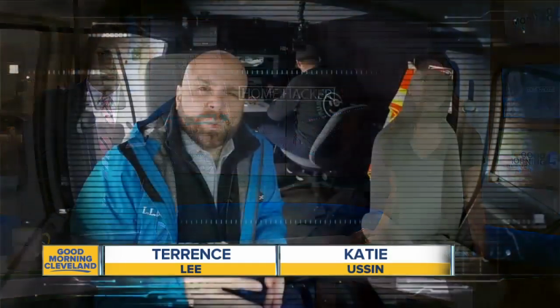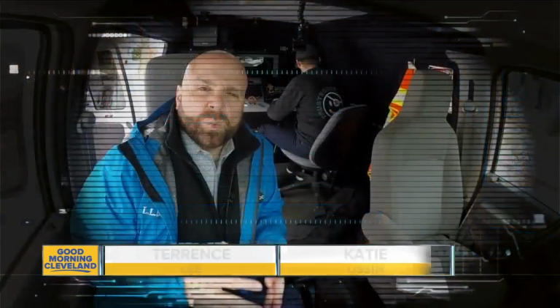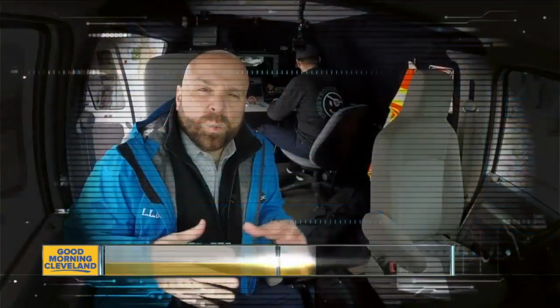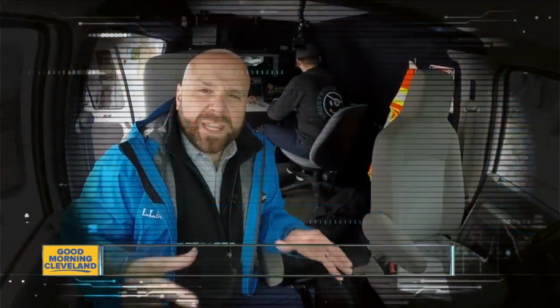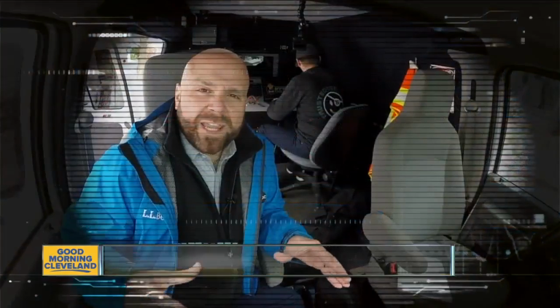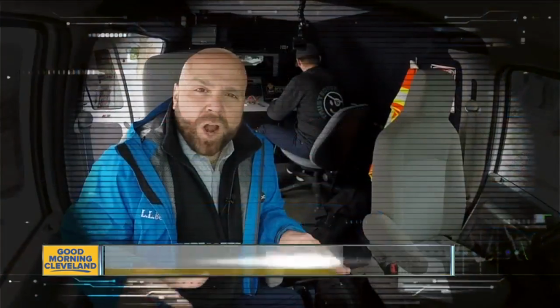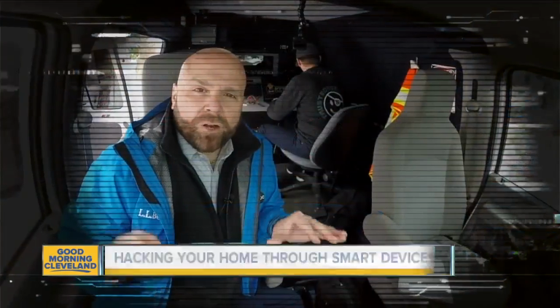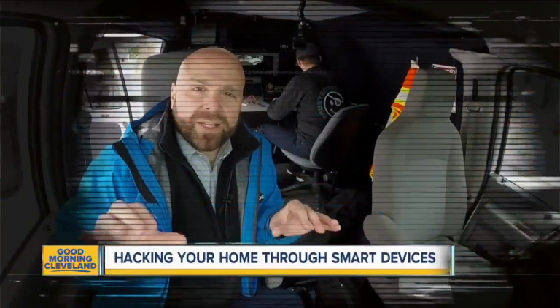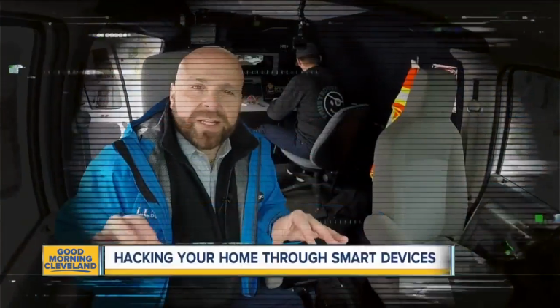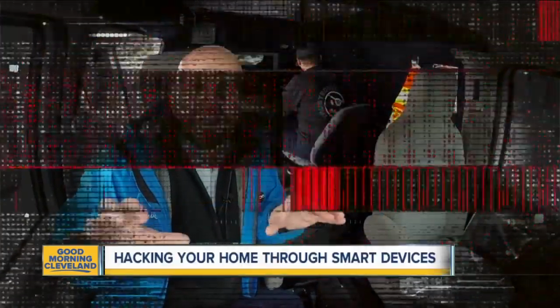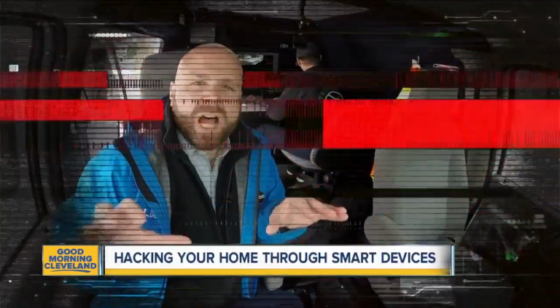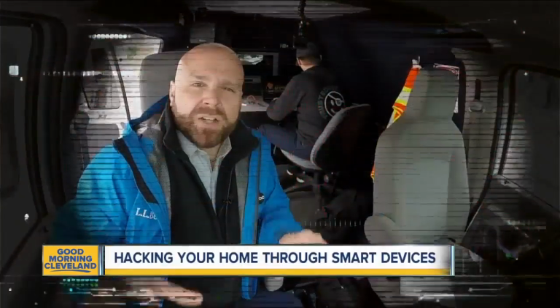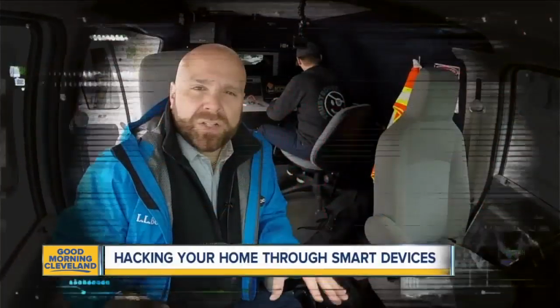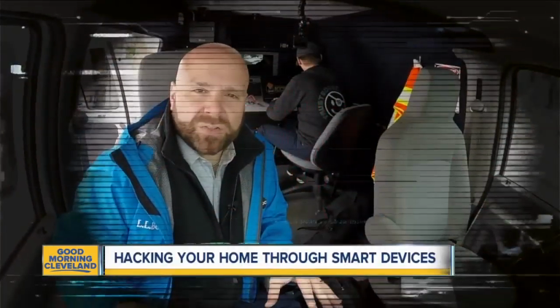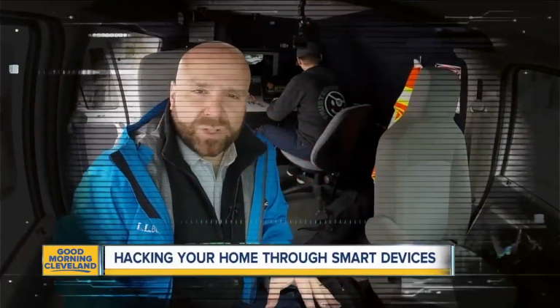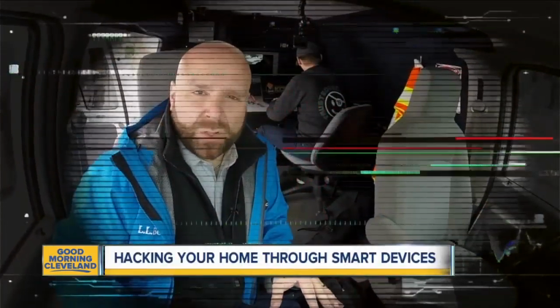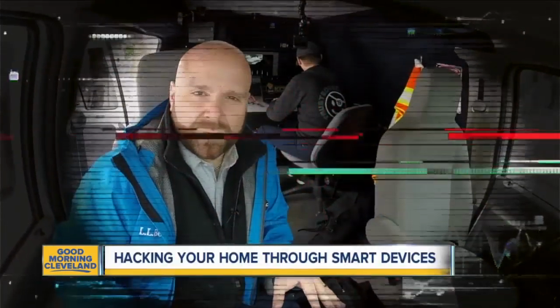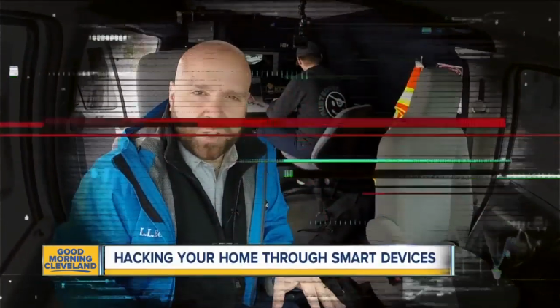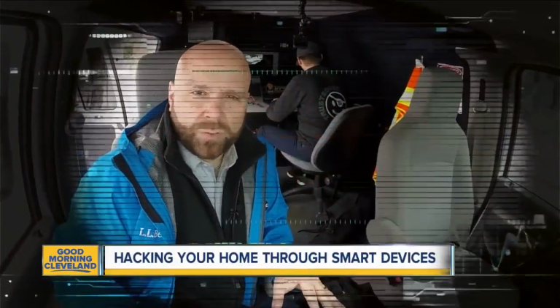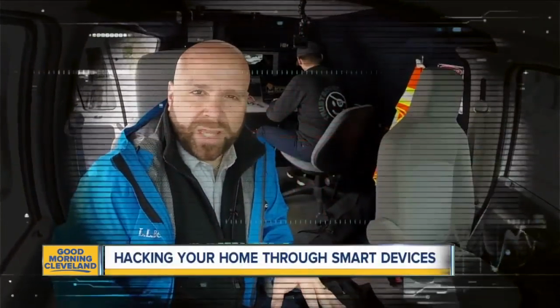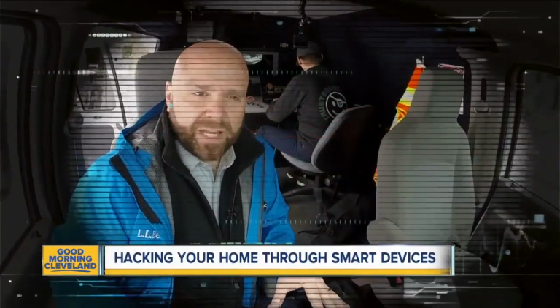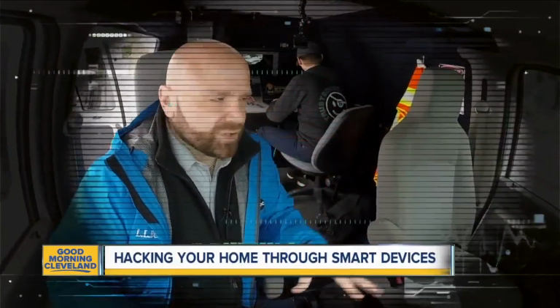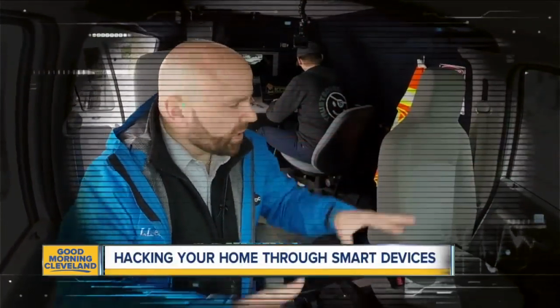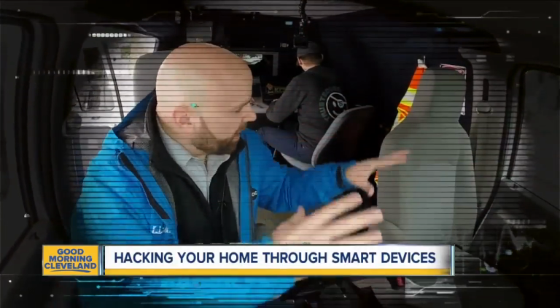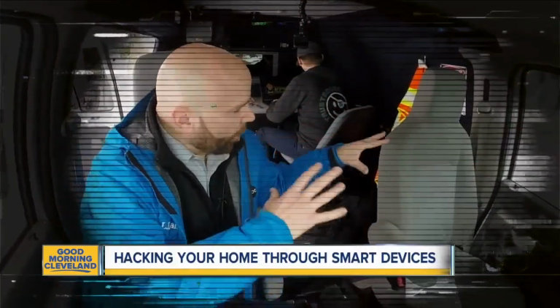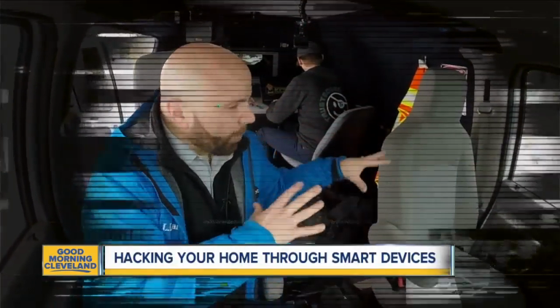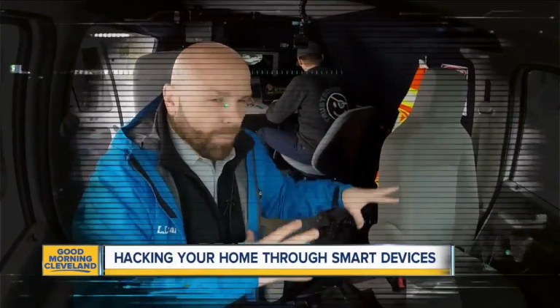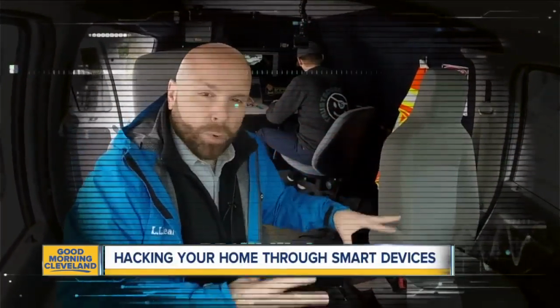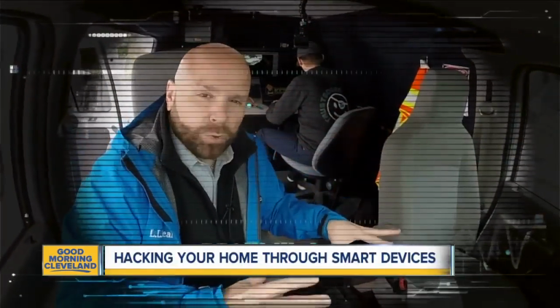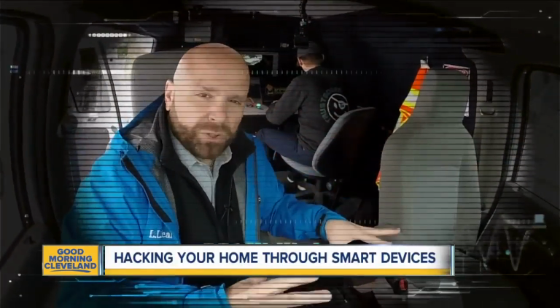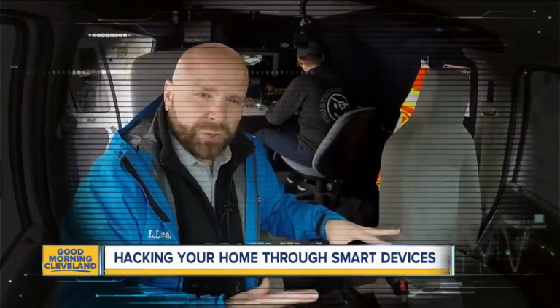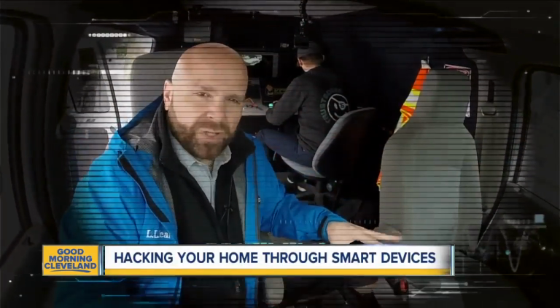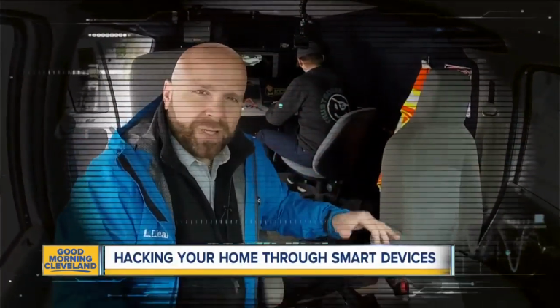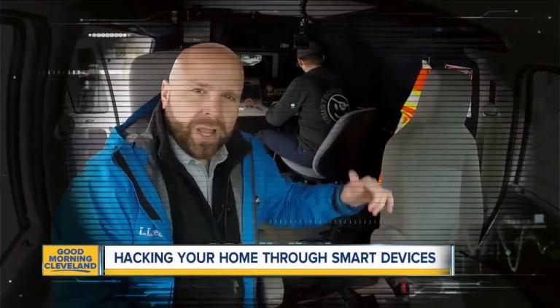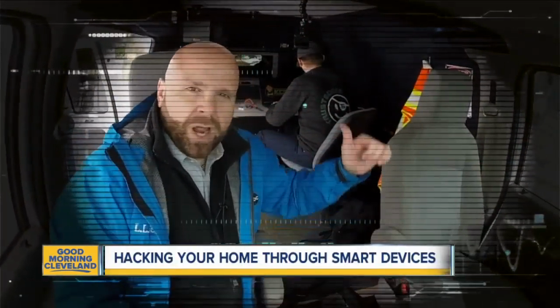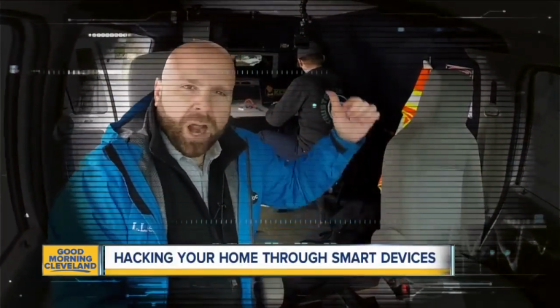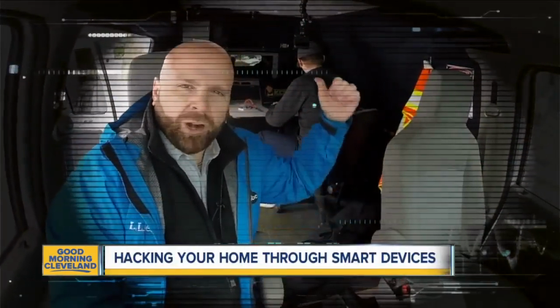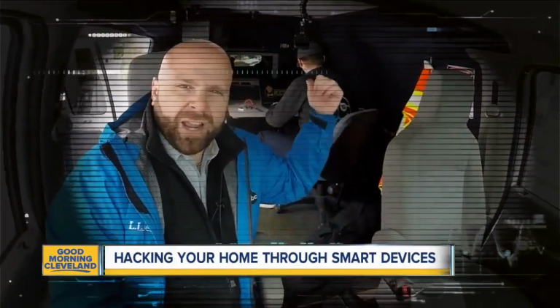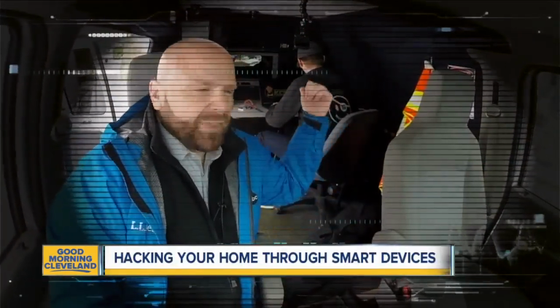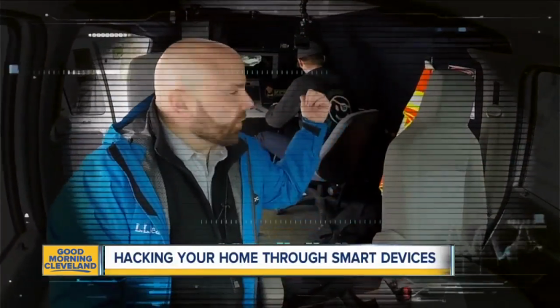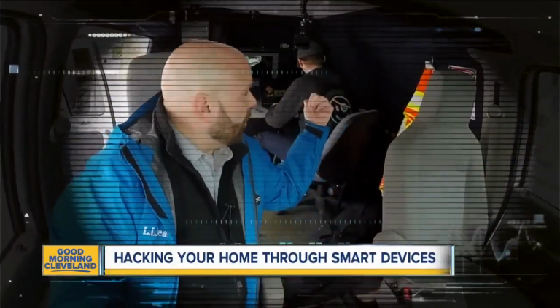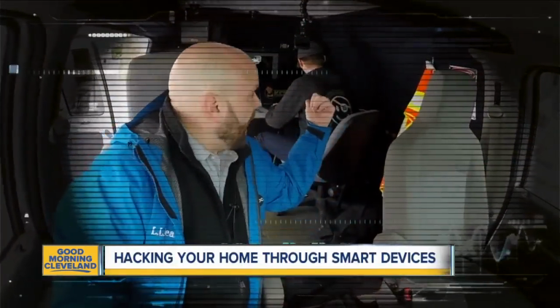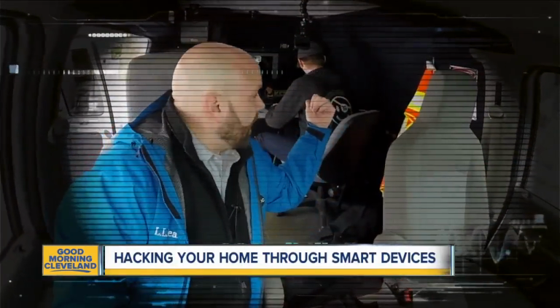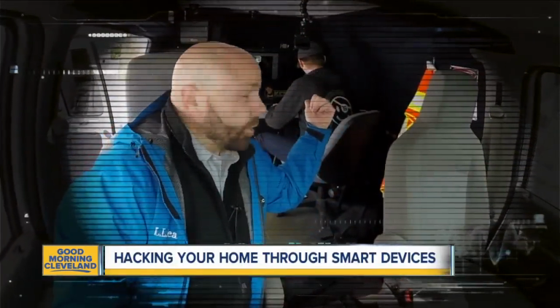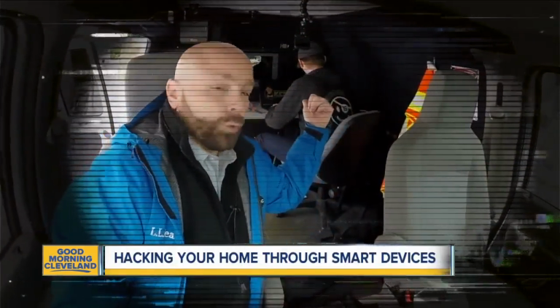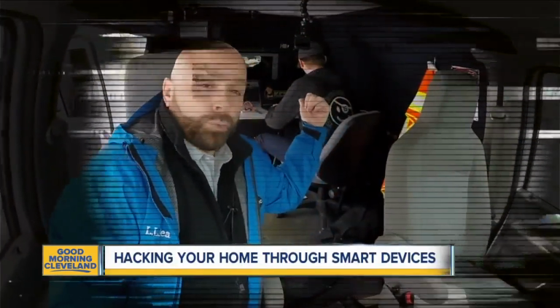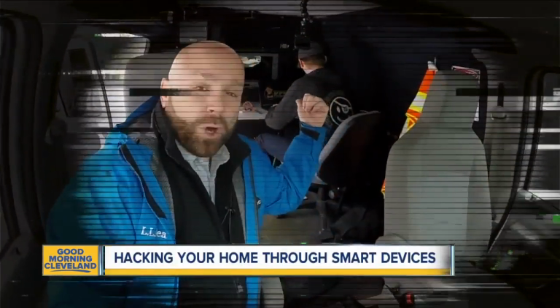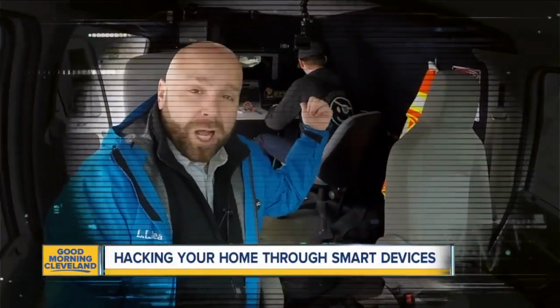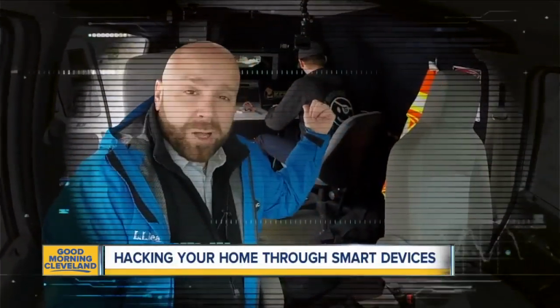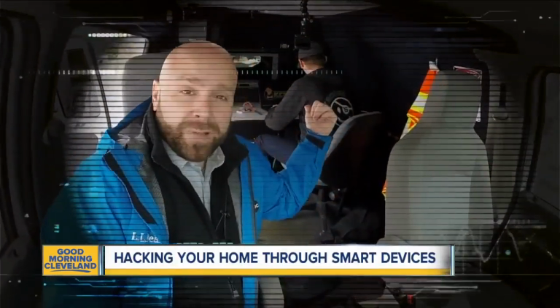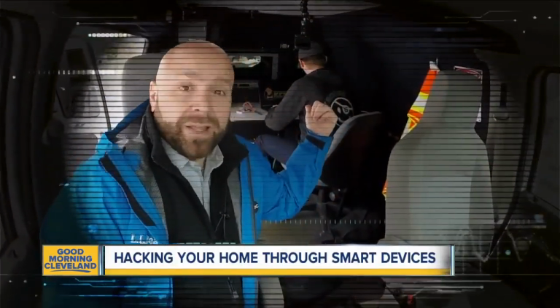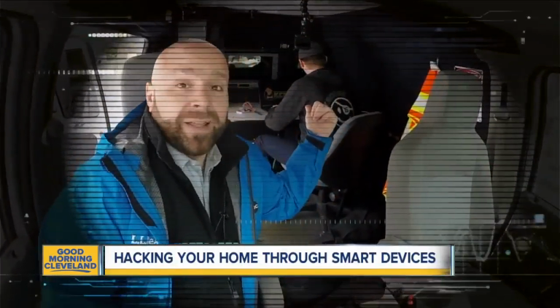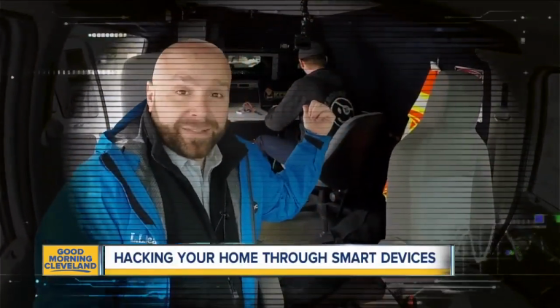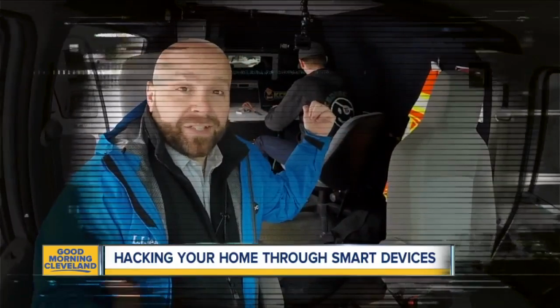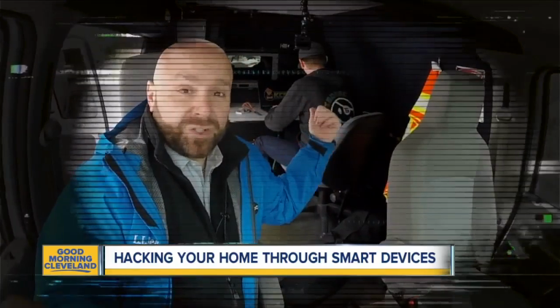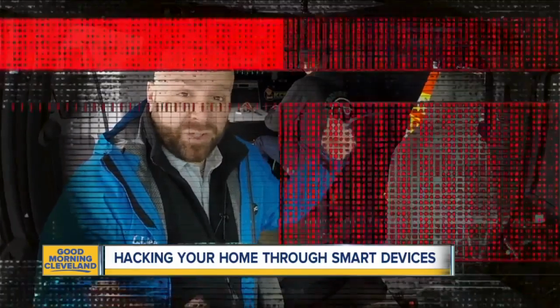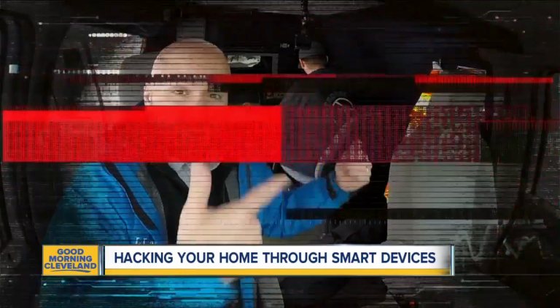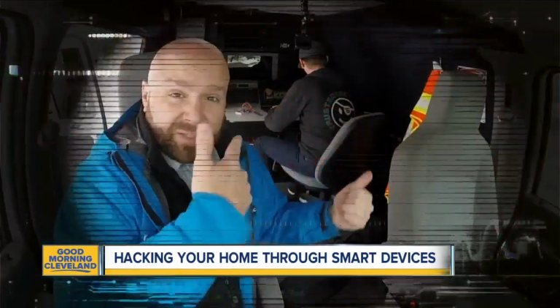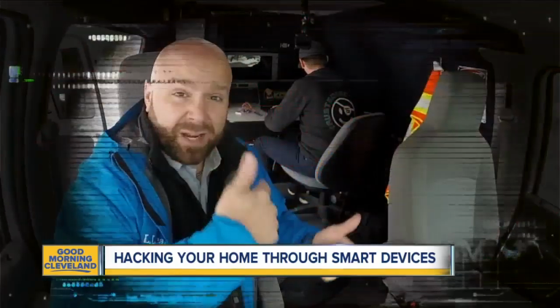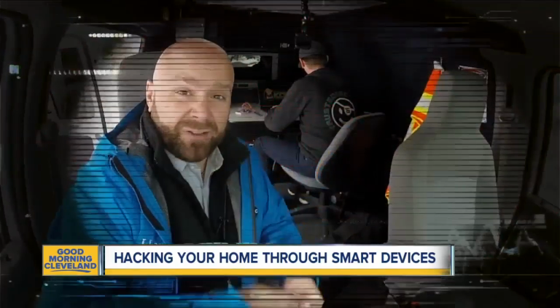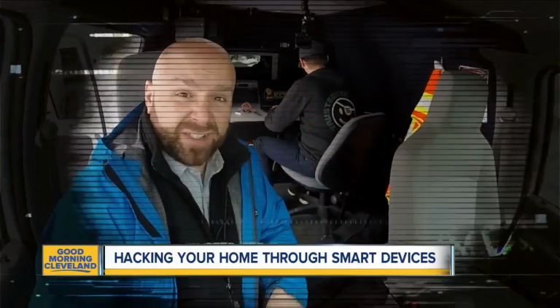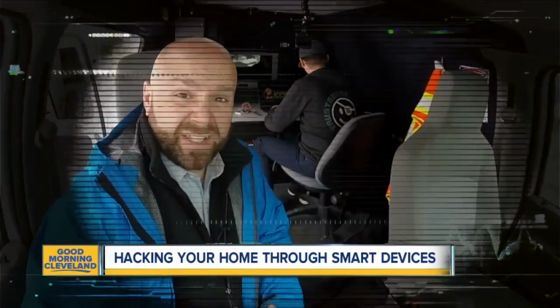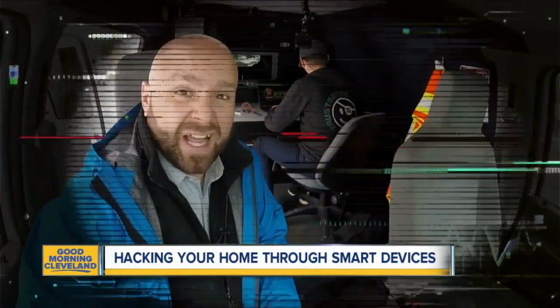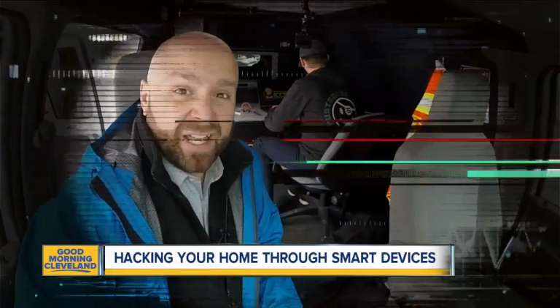We are in an undisclosed location in our mobile unit. Our ethical hacker, Rob, is going to show us how it's done.